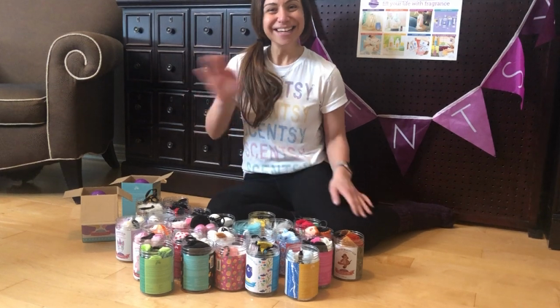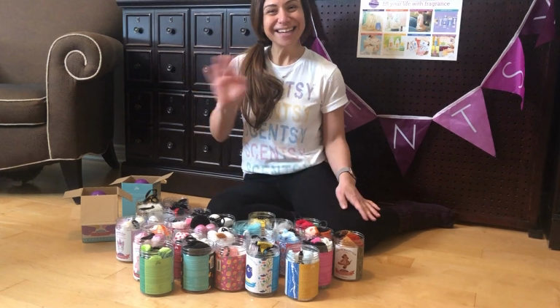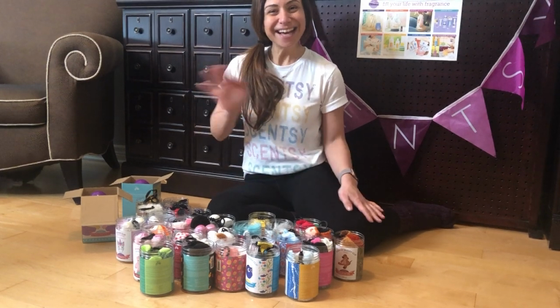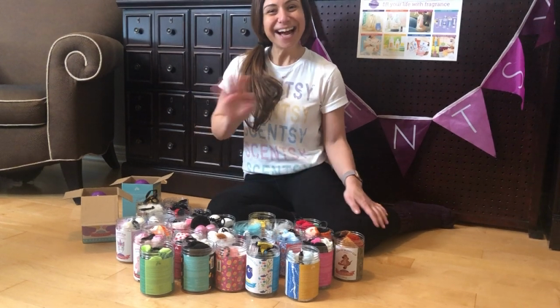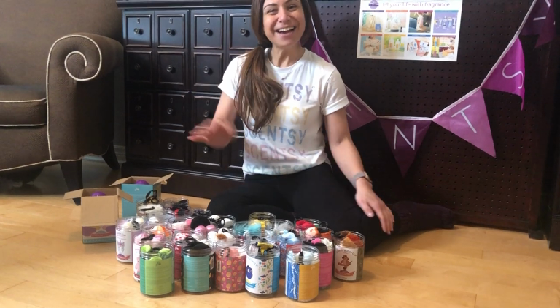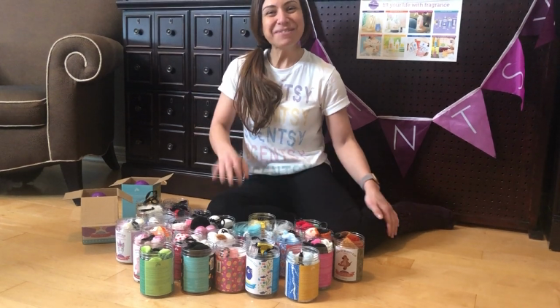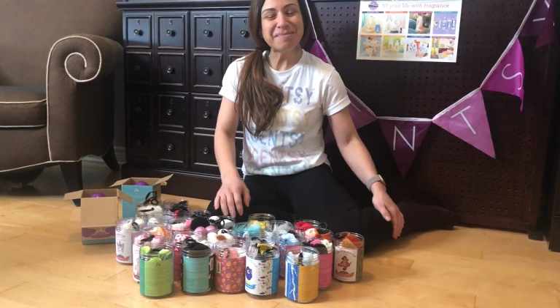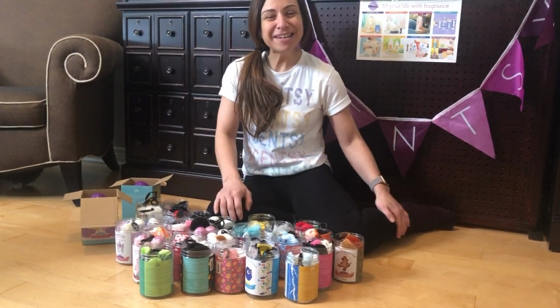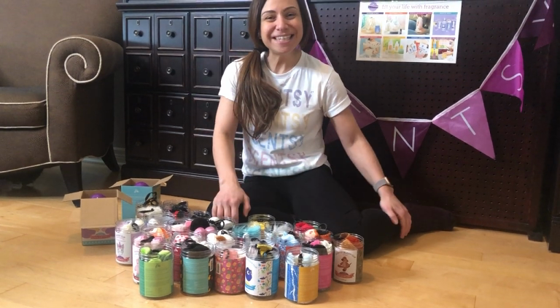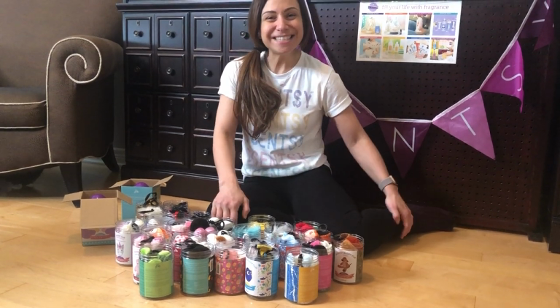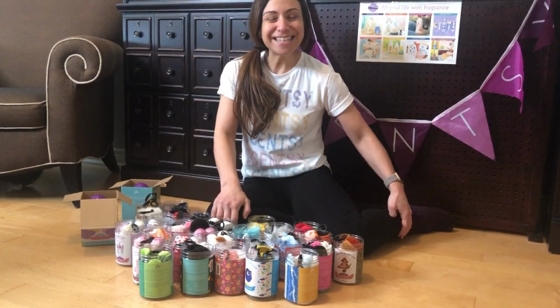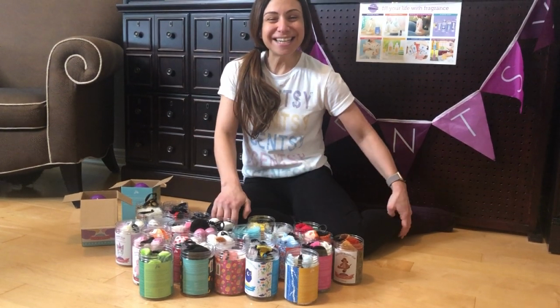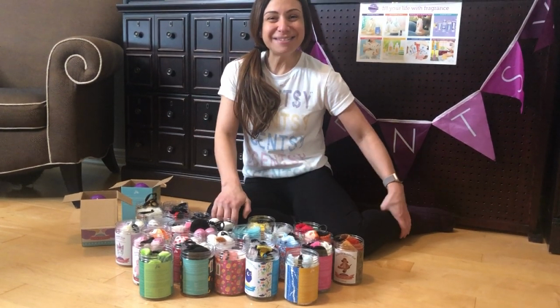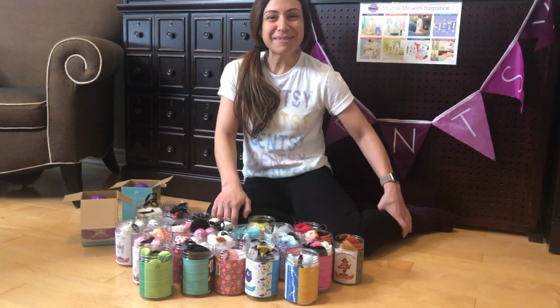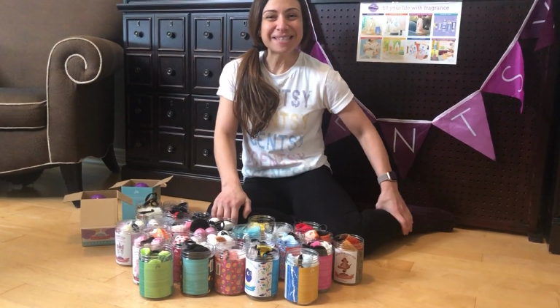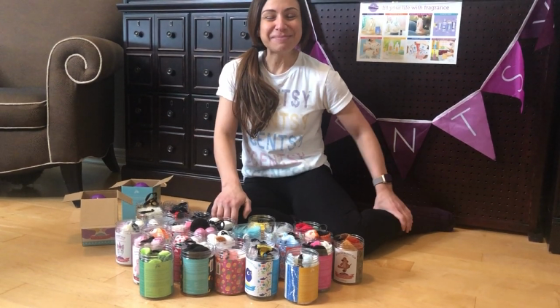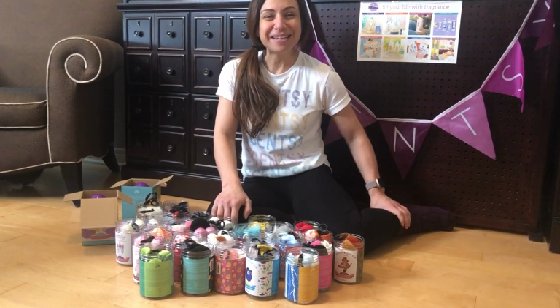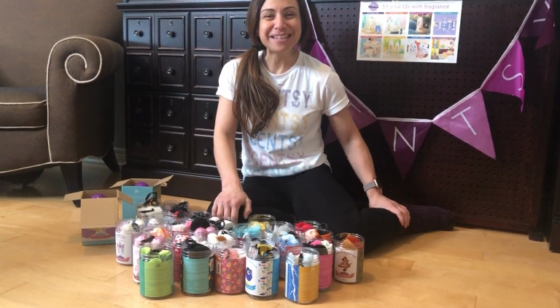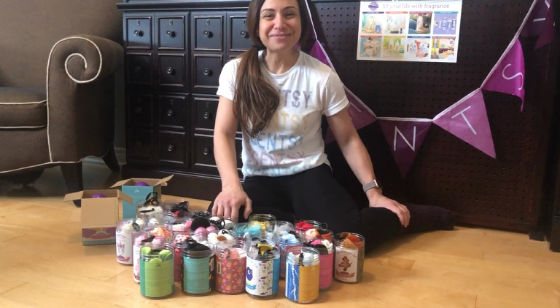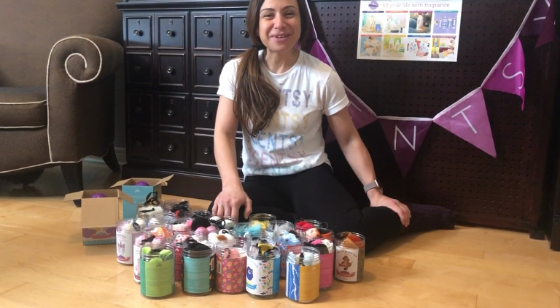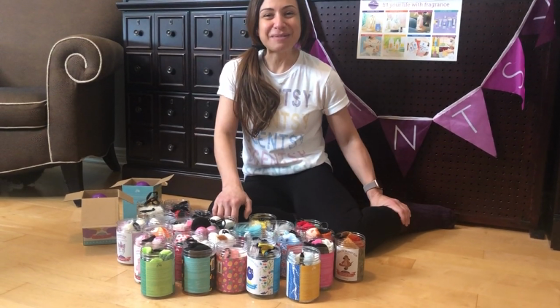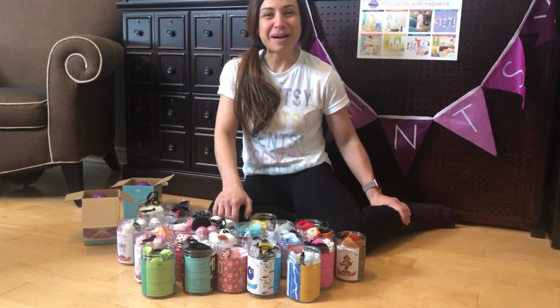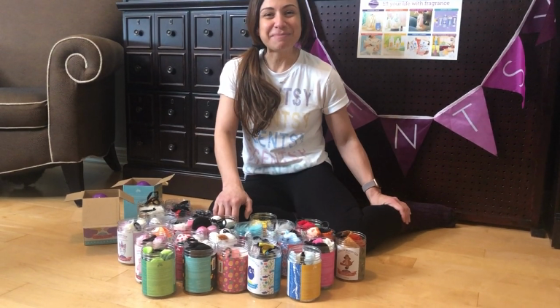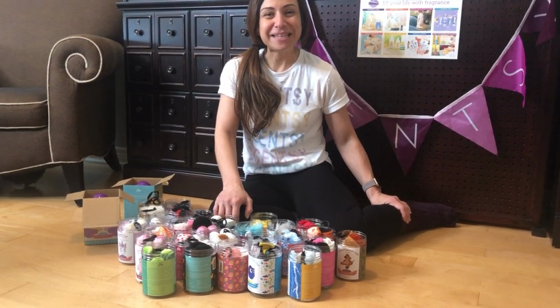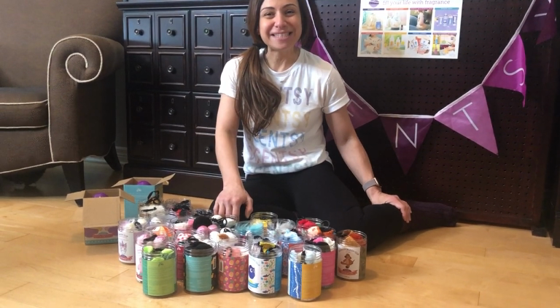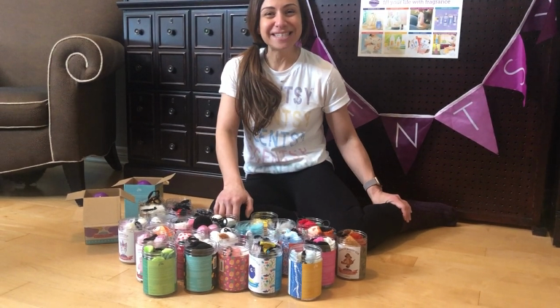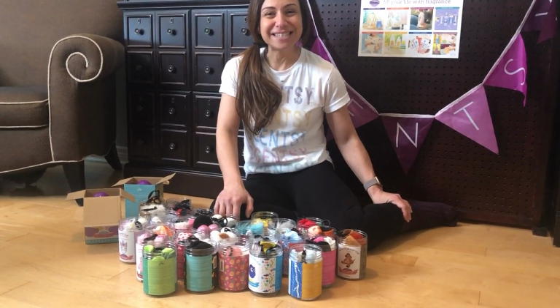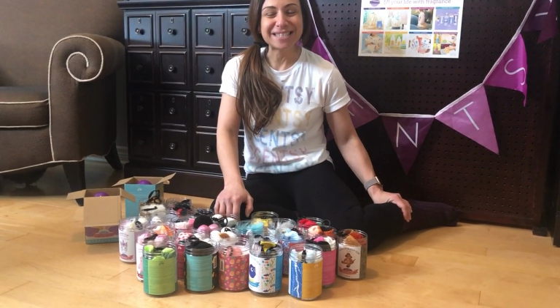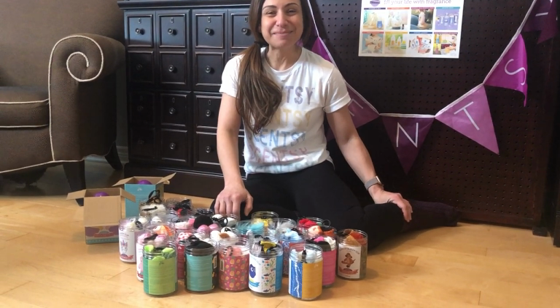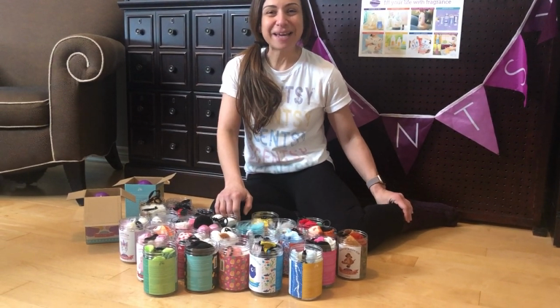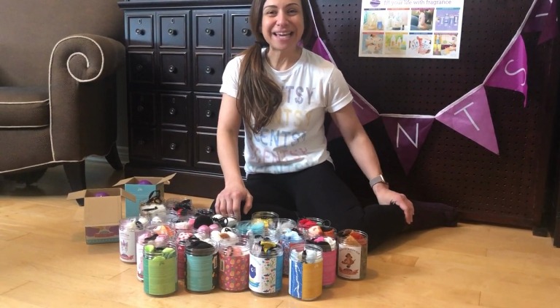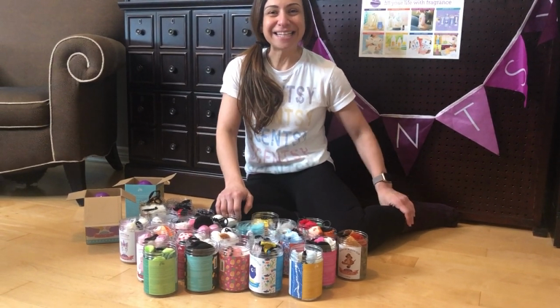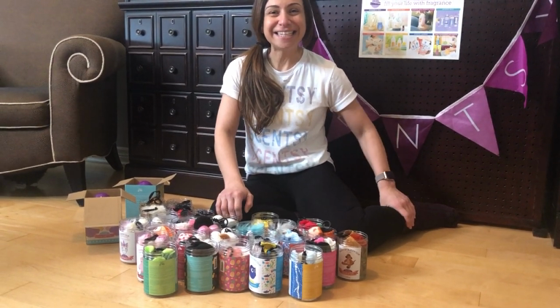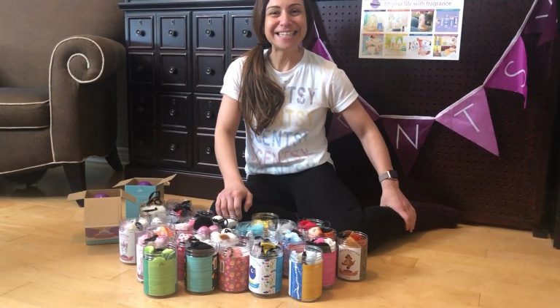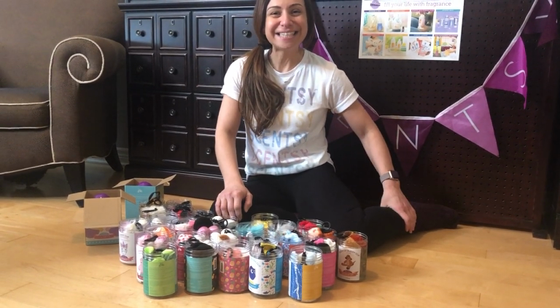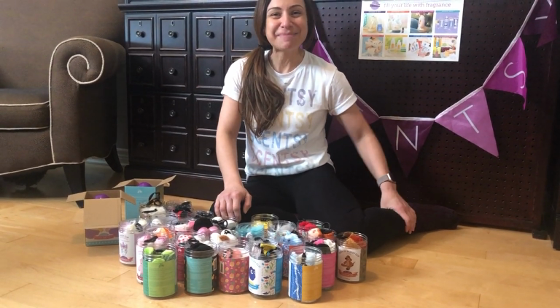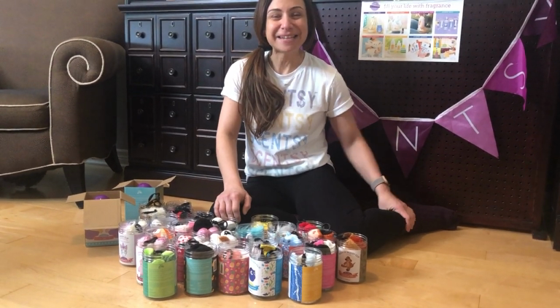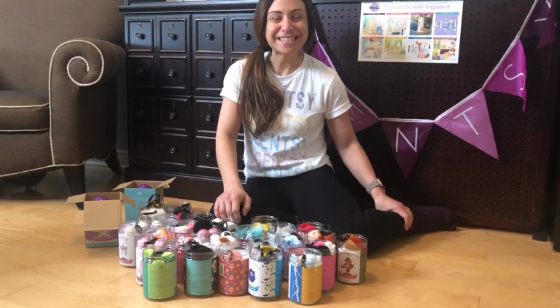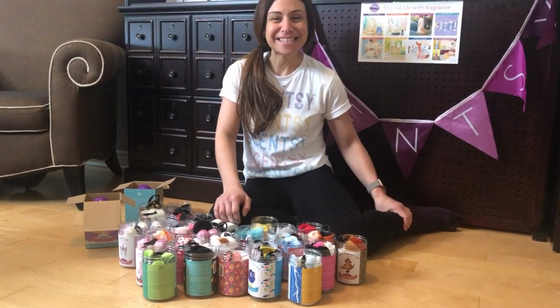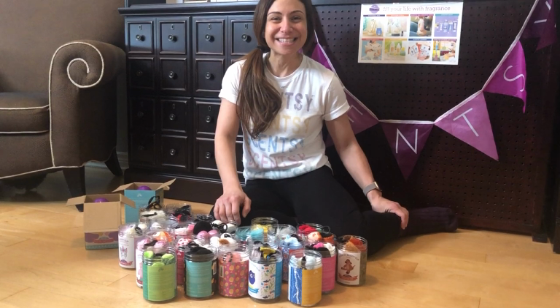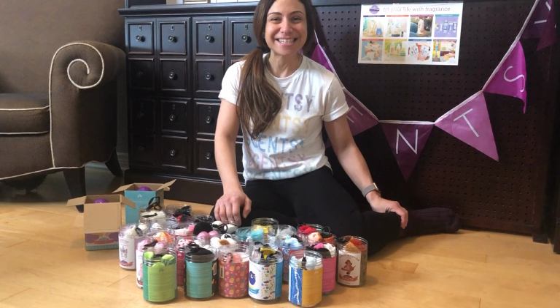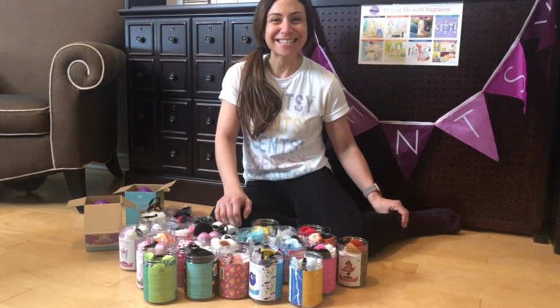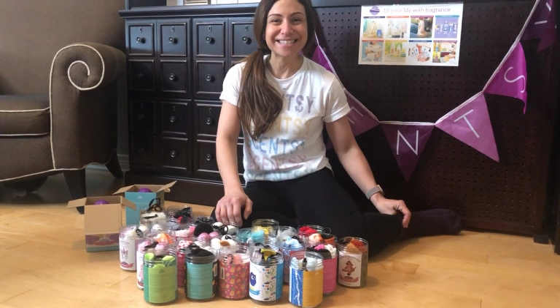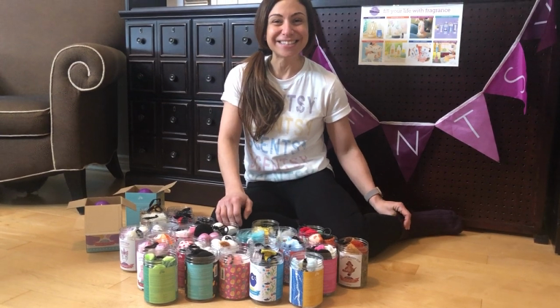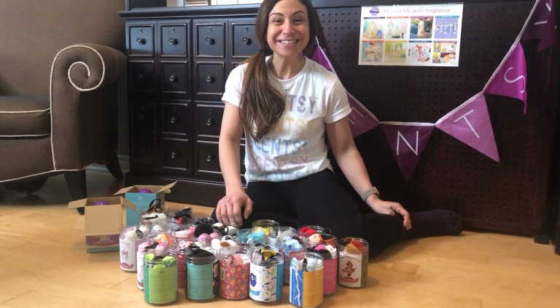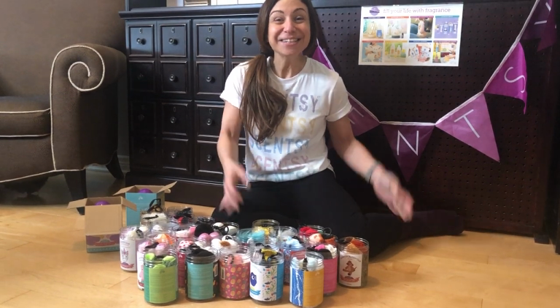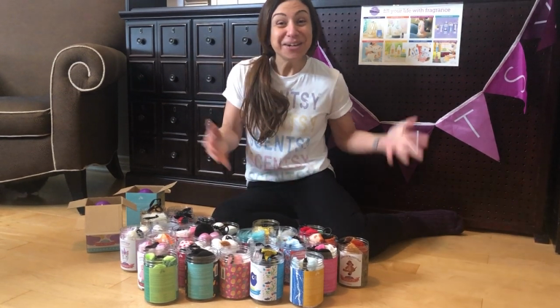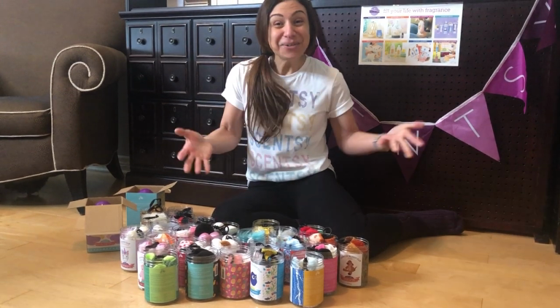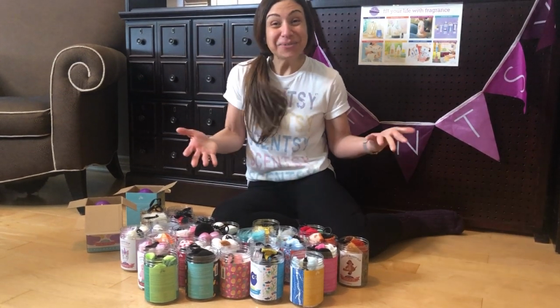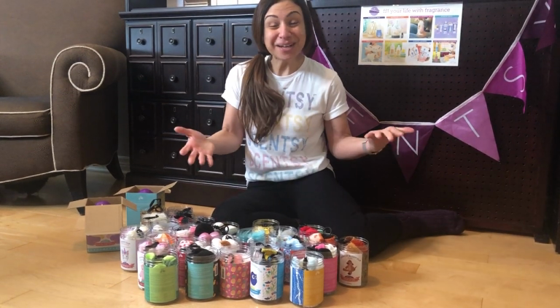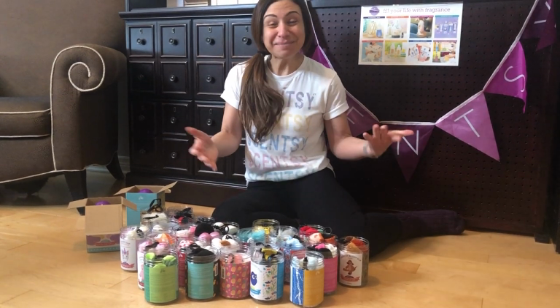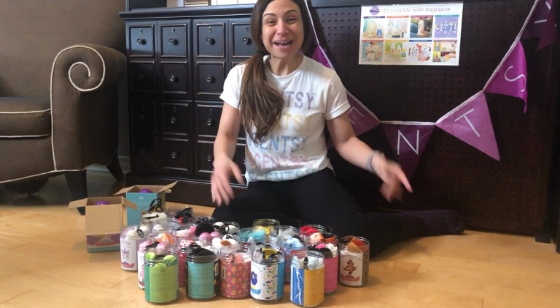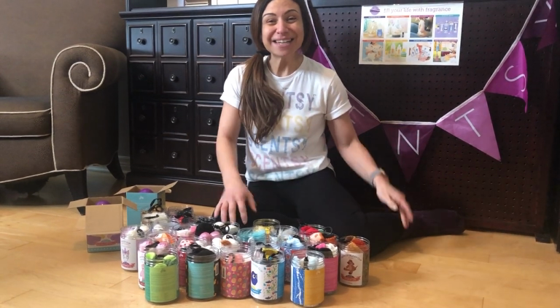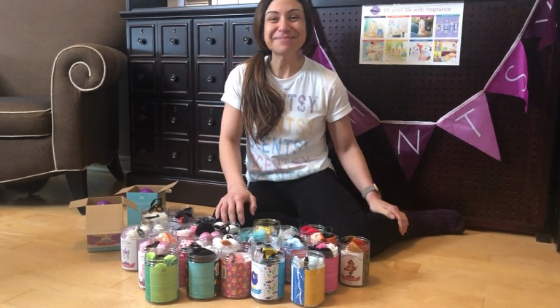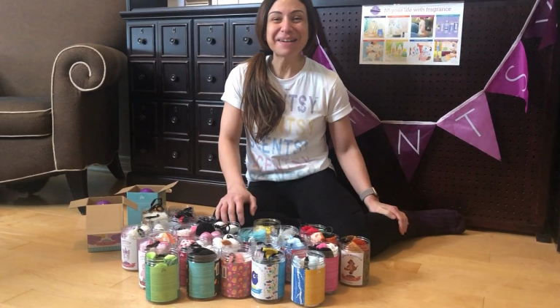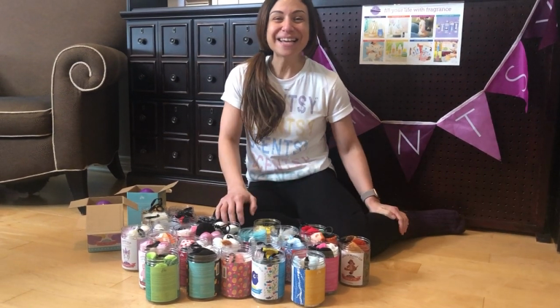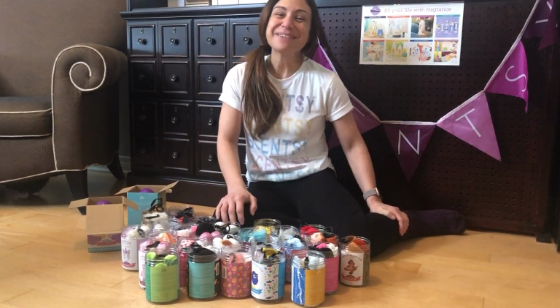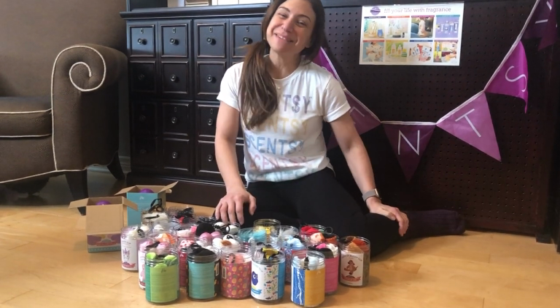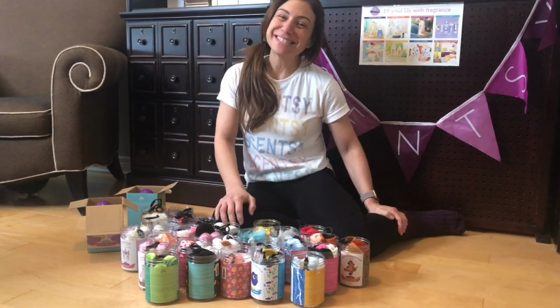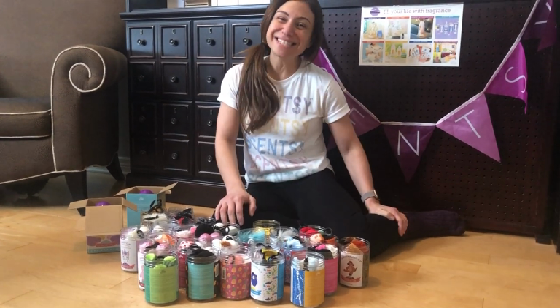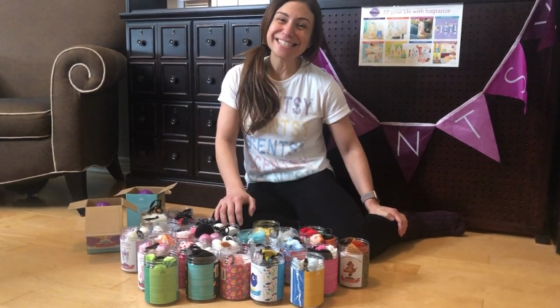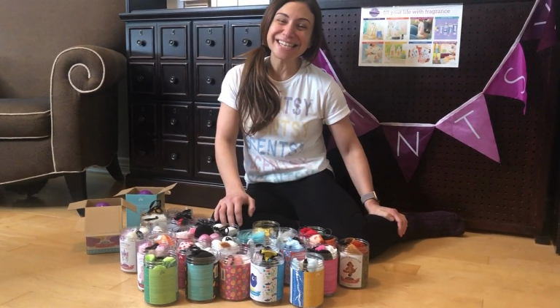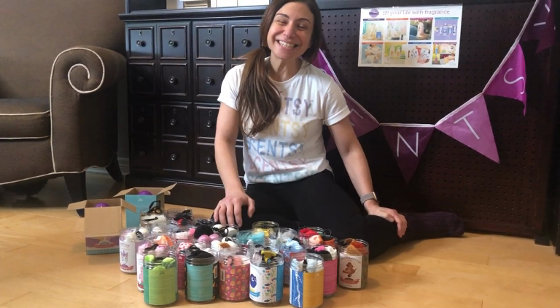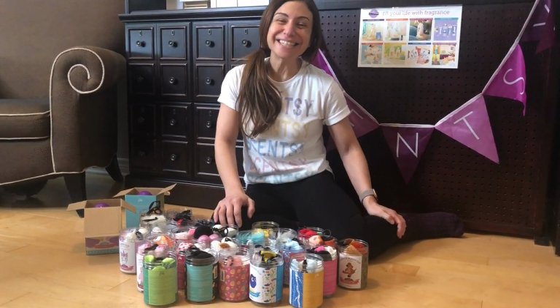Hi everybody, it's Annie Masmanian from Amazing Scents by Annie, Independent Scentsy Consultant. Welcome back to my amazing channel.